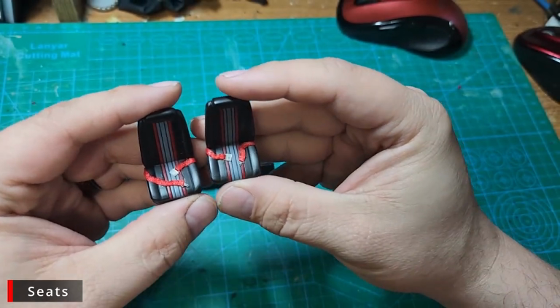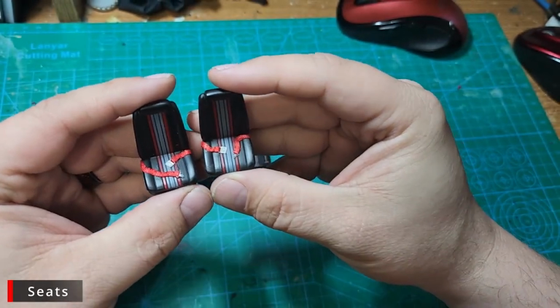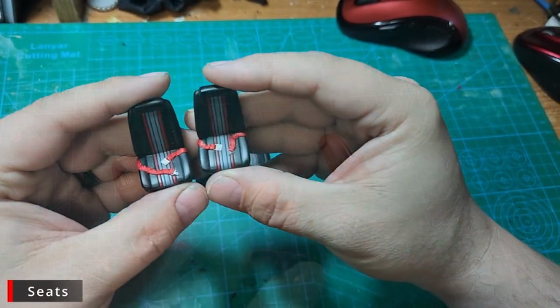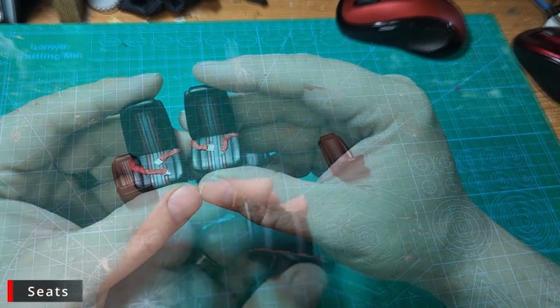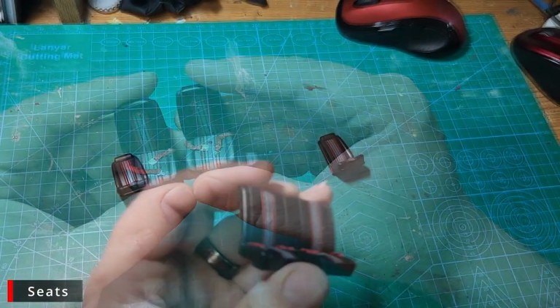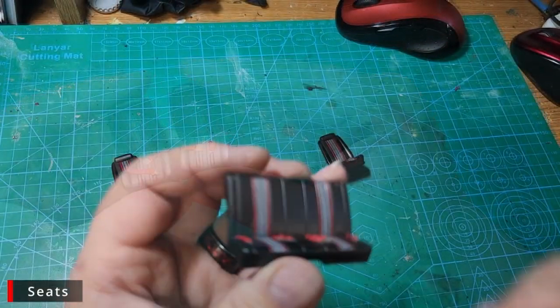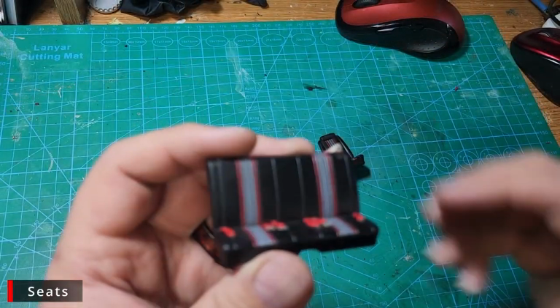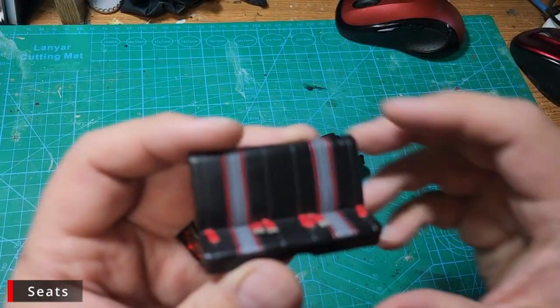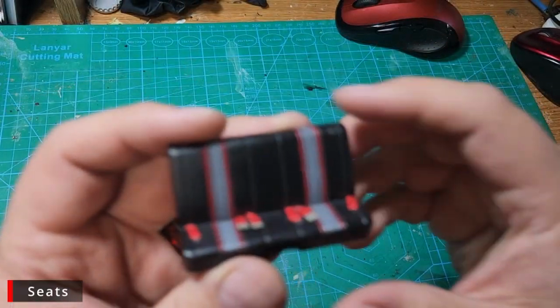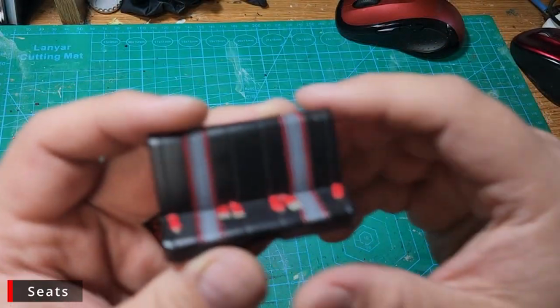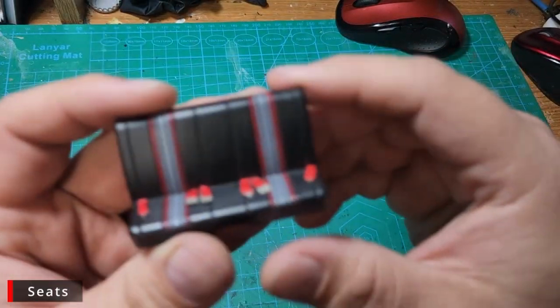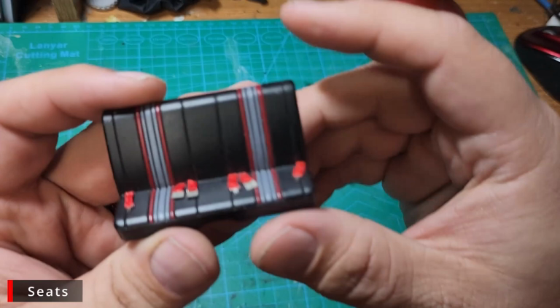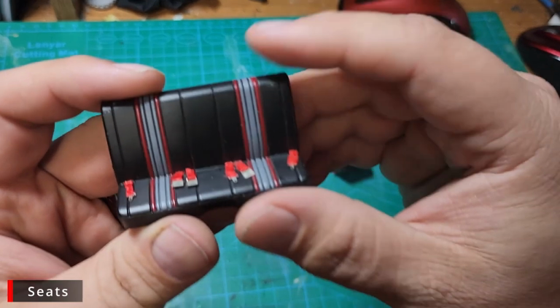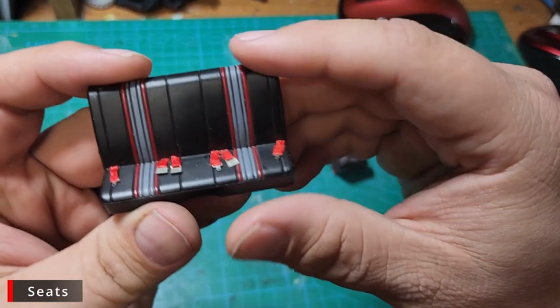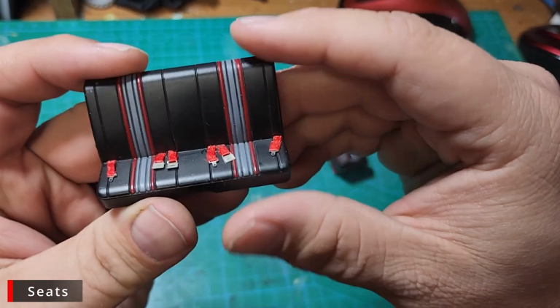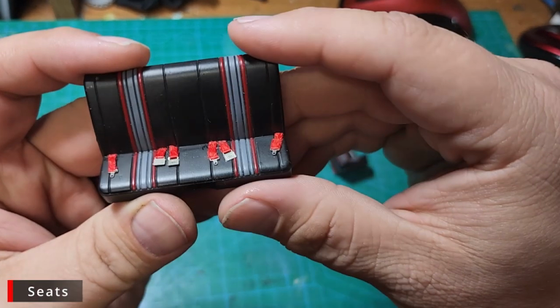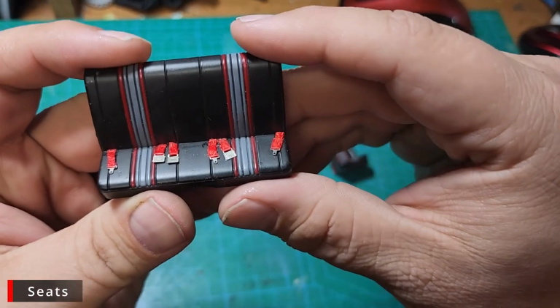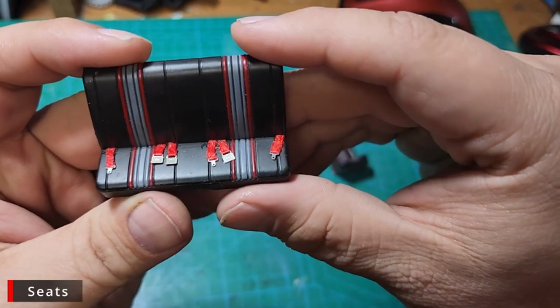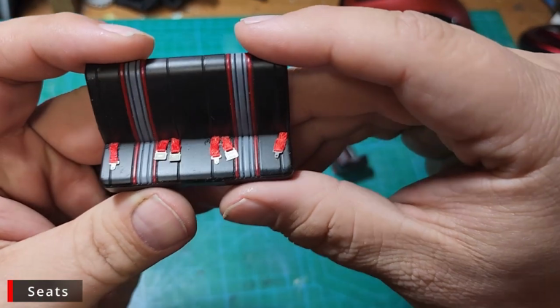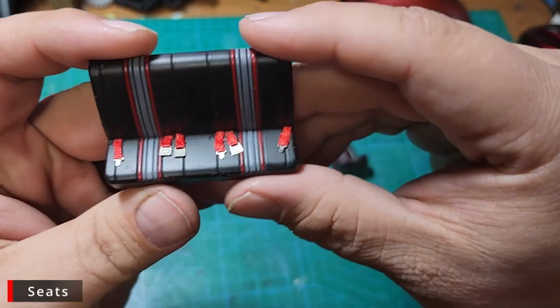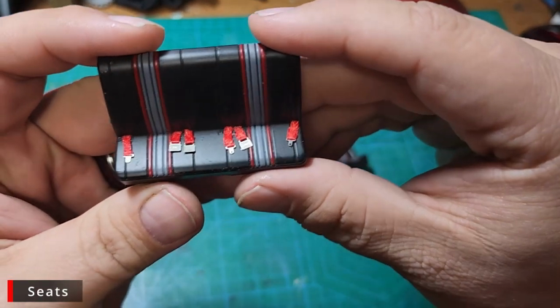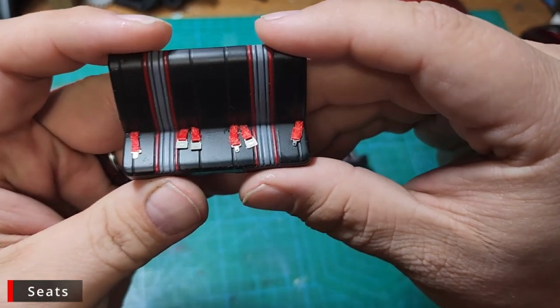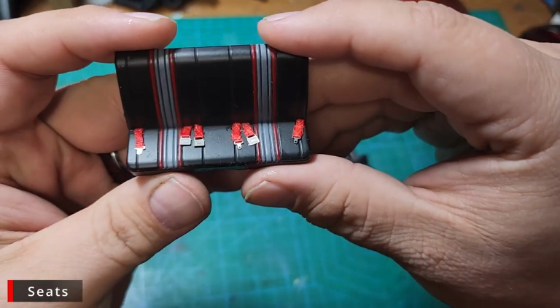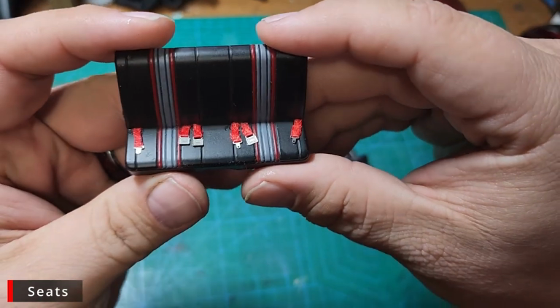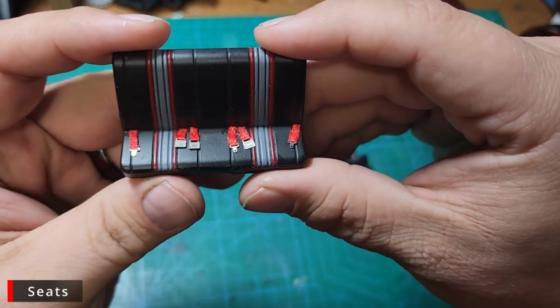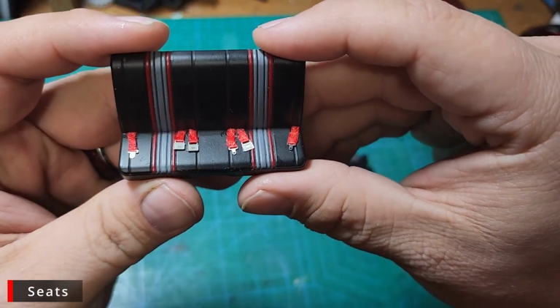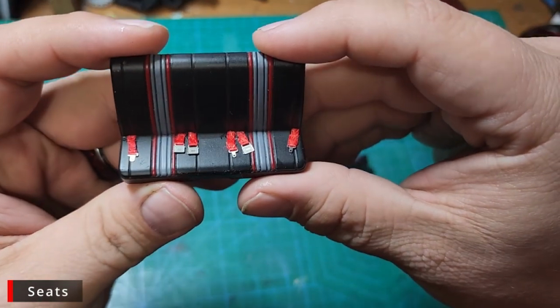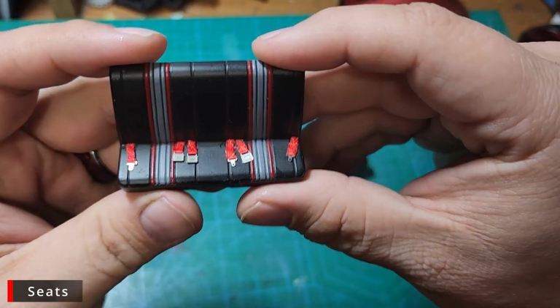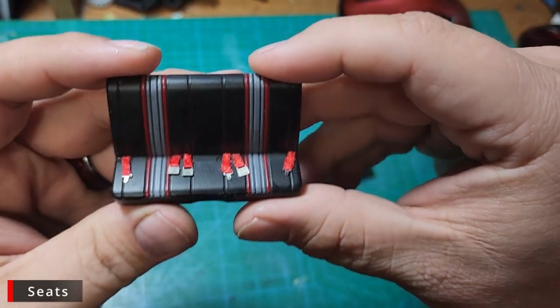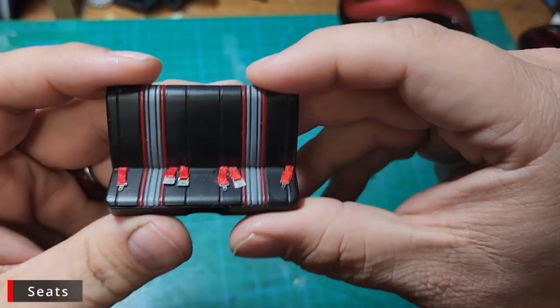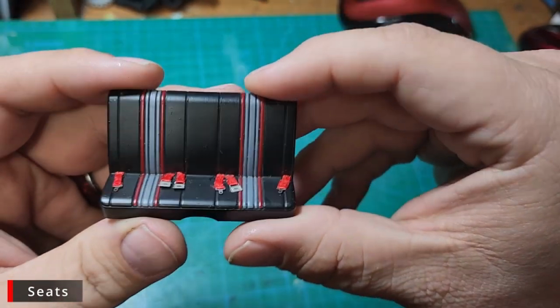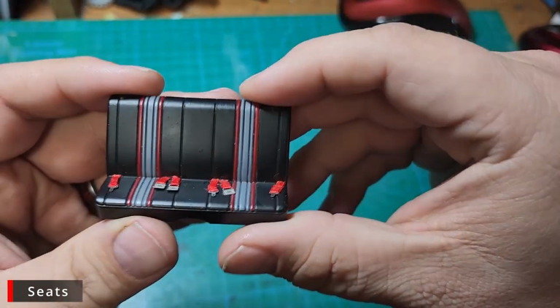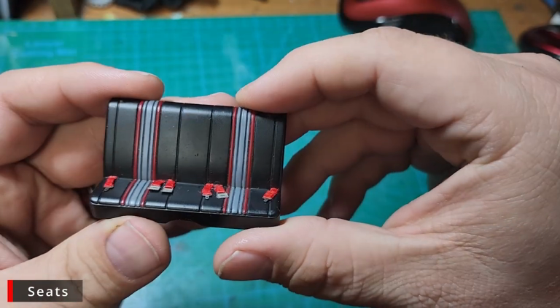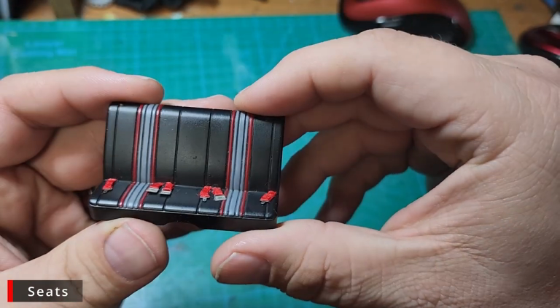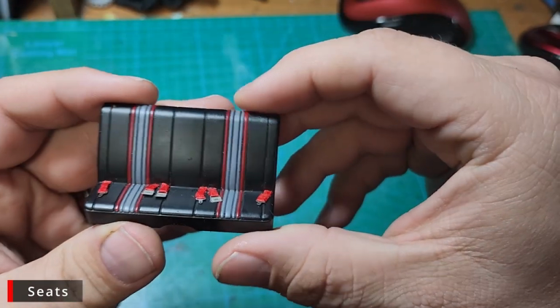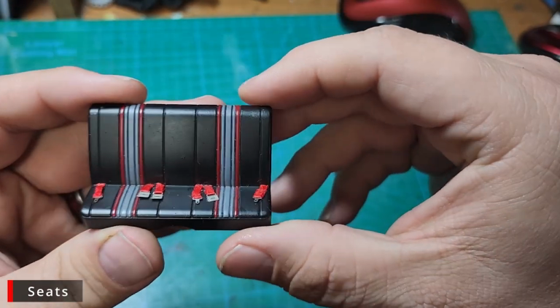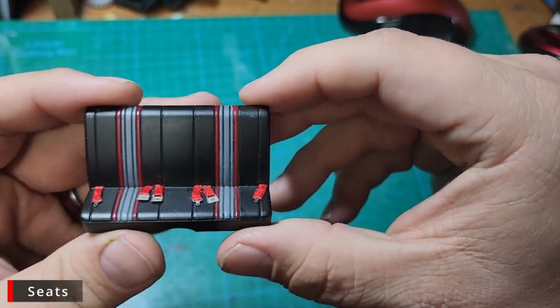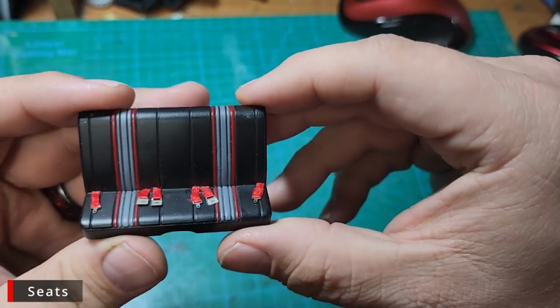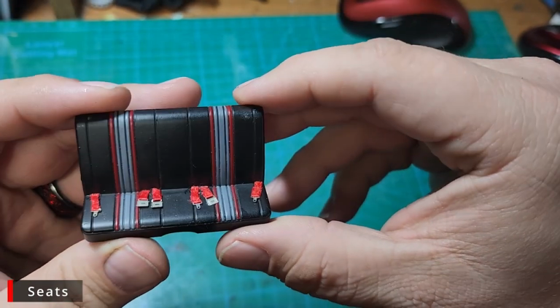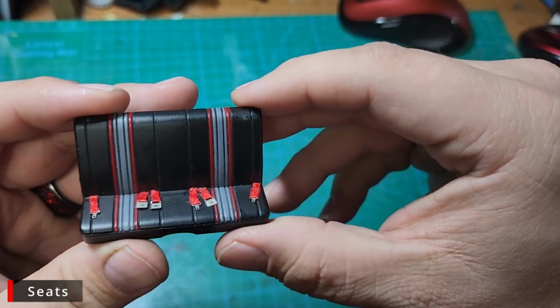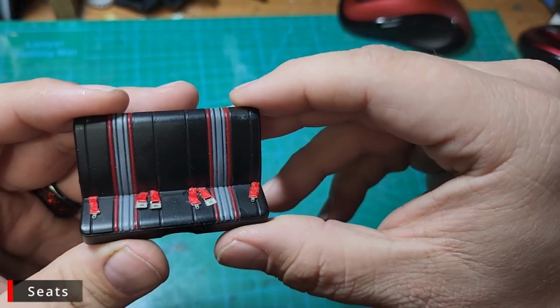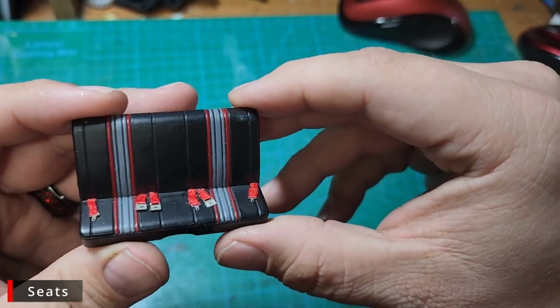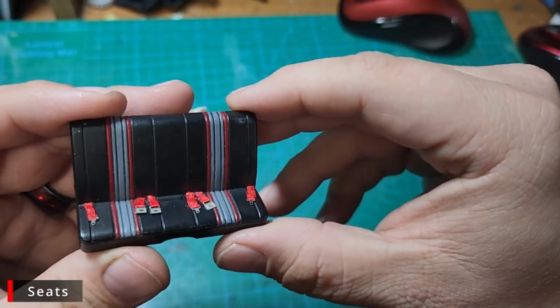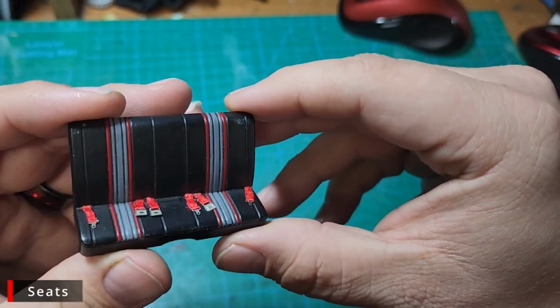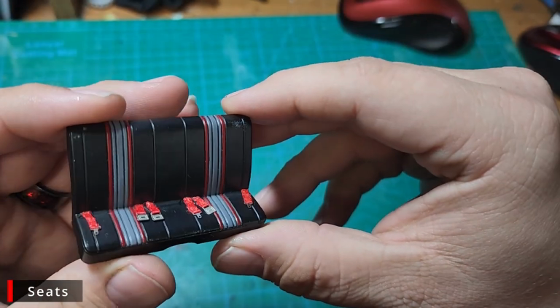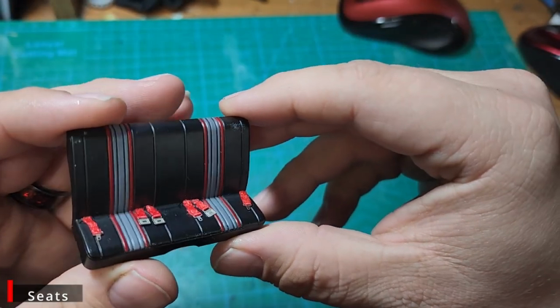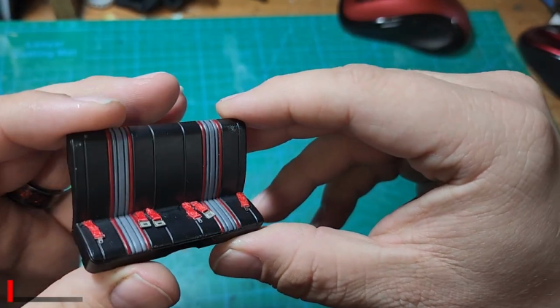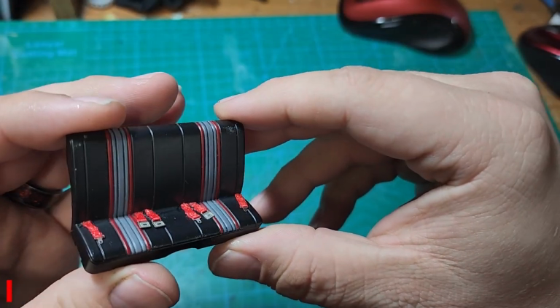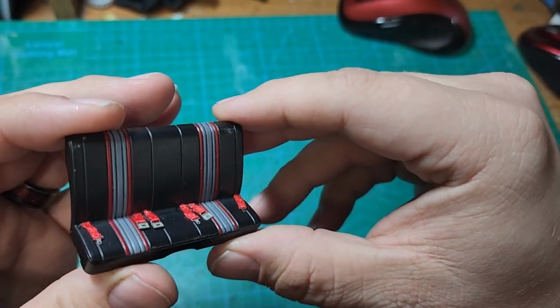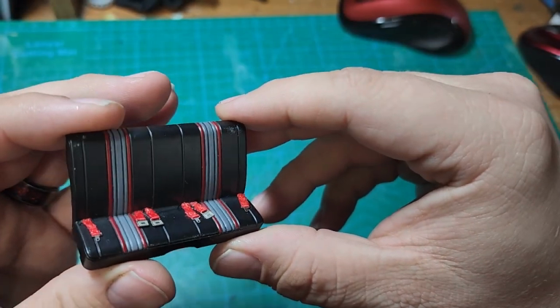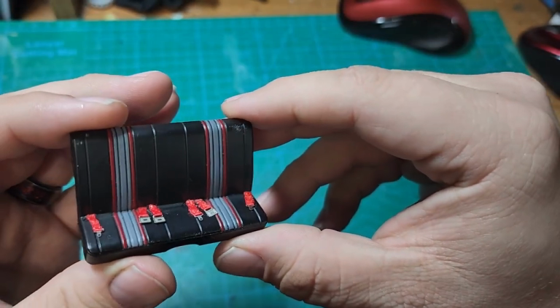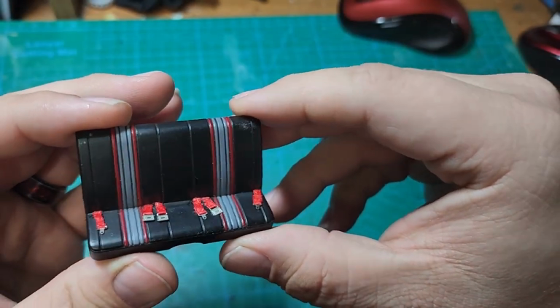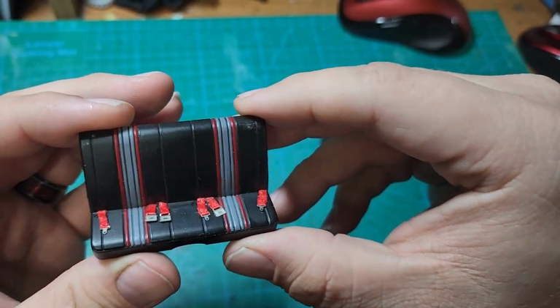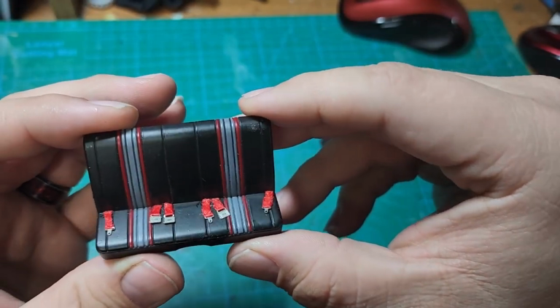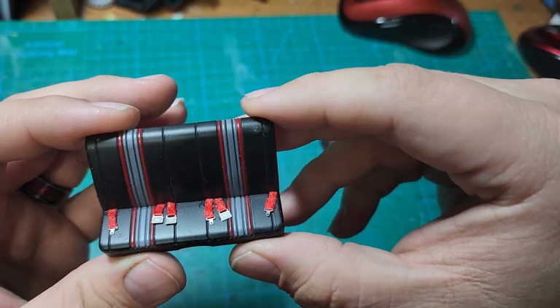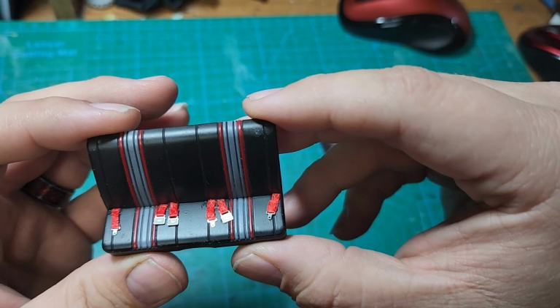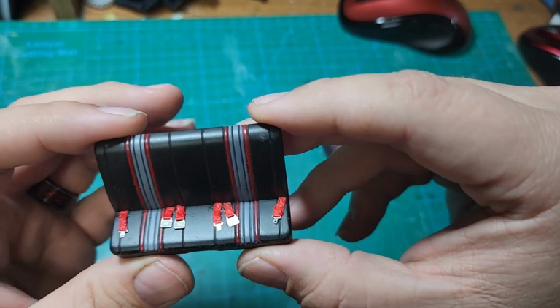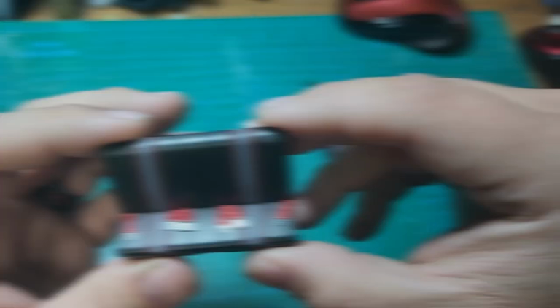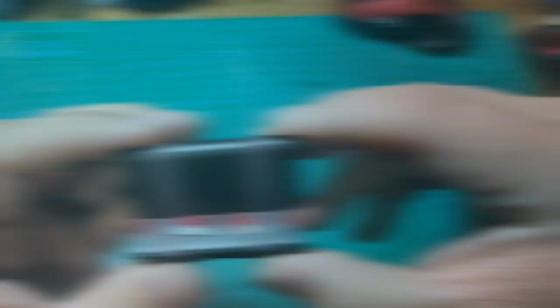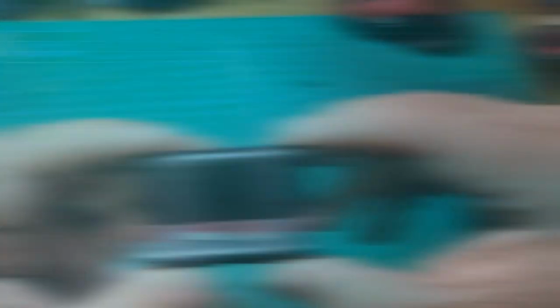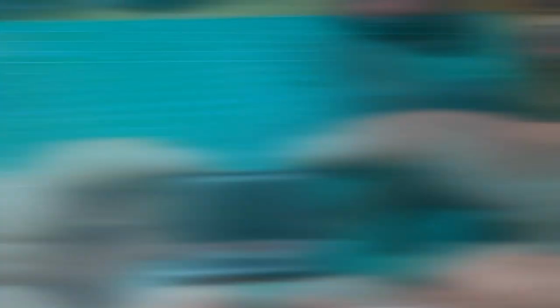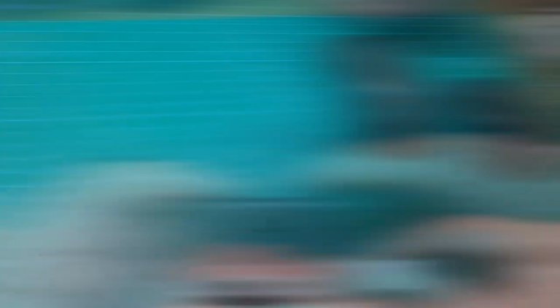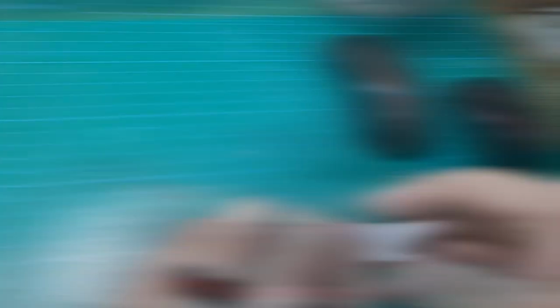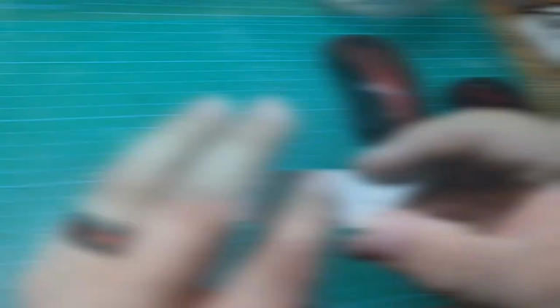Here are our finished seats with our nice seat belts. Notice they don't go exactly the same direction — one kind of goes across, one points more towards the front — just a little randomness. And our rear seat: these definitely follow a specific pattern, so I recommend good references like bringatrailer.com.